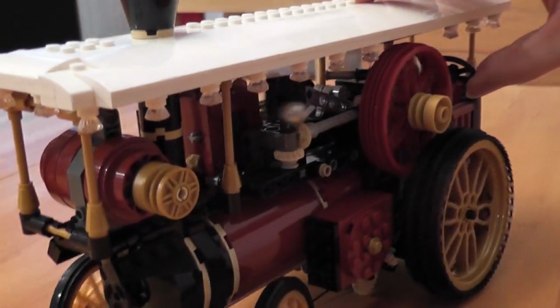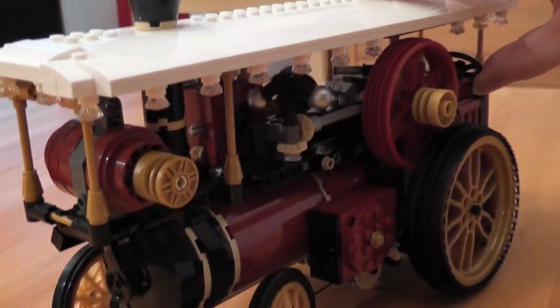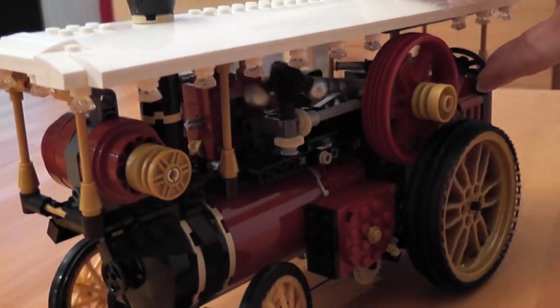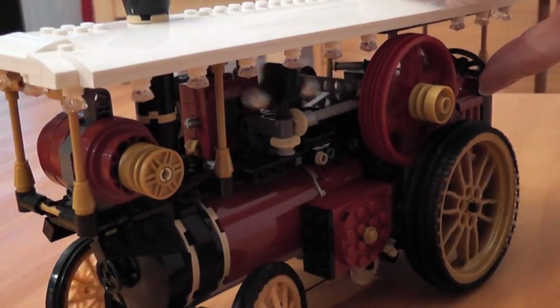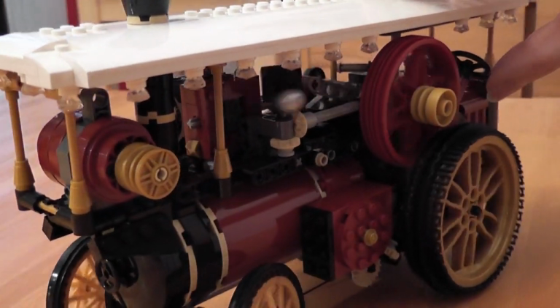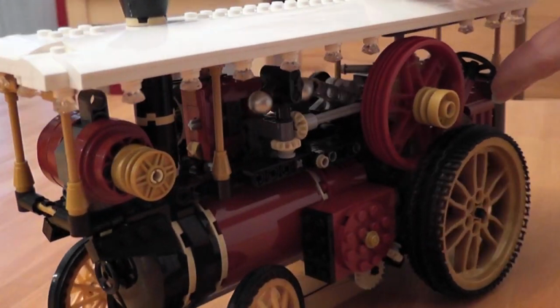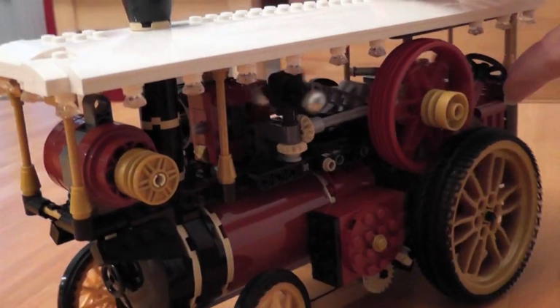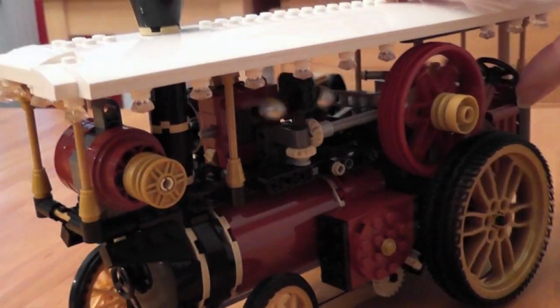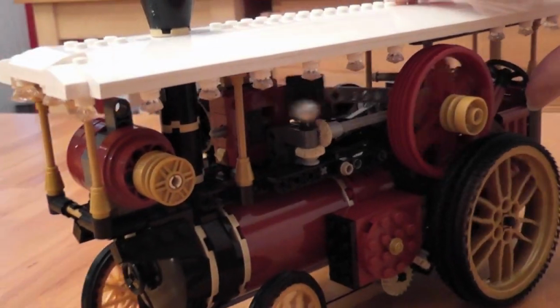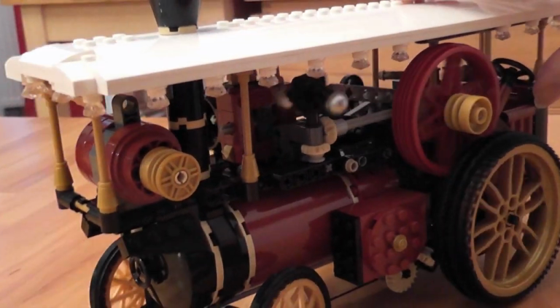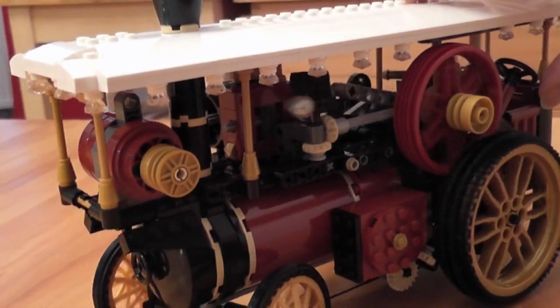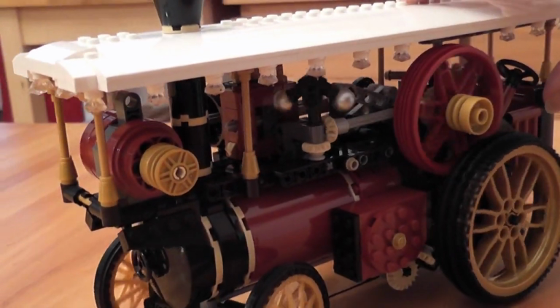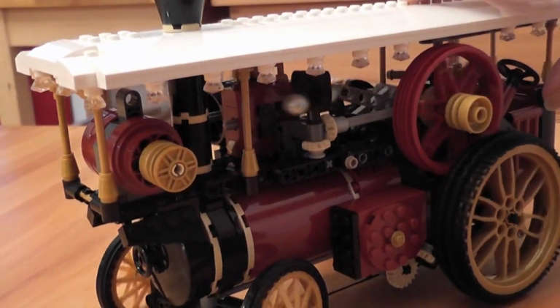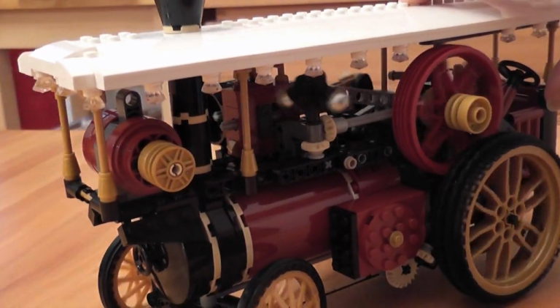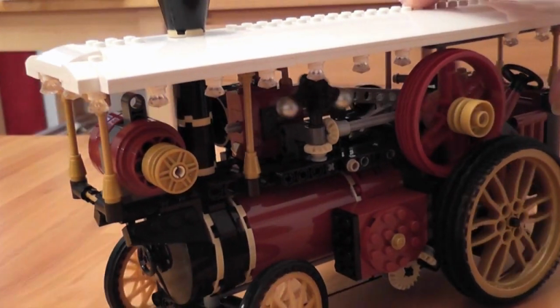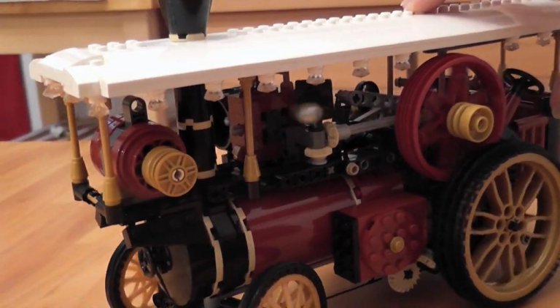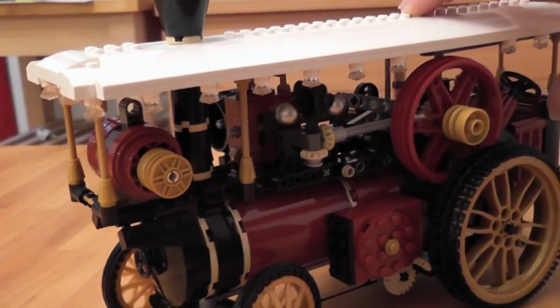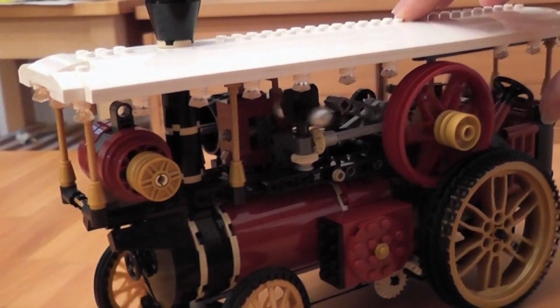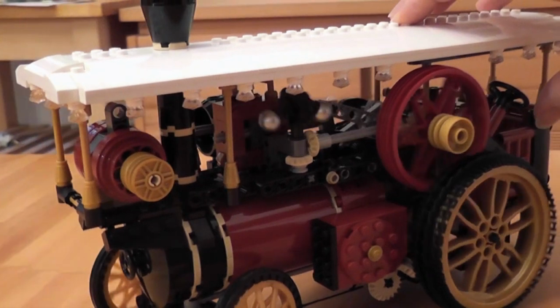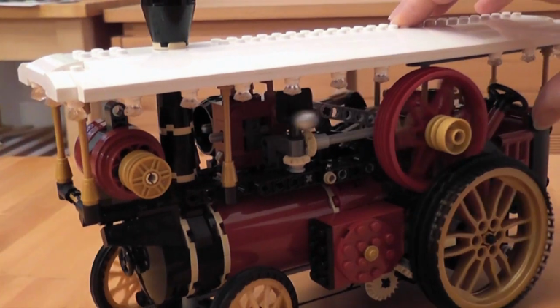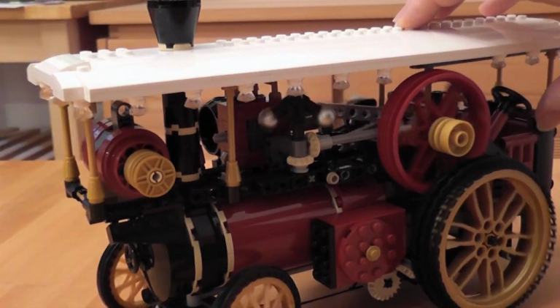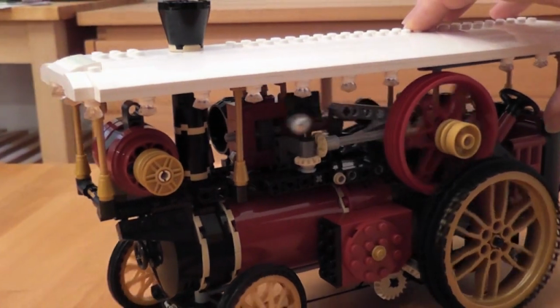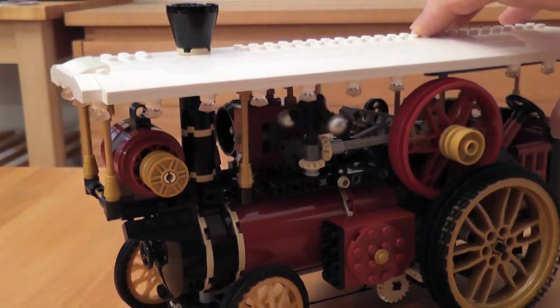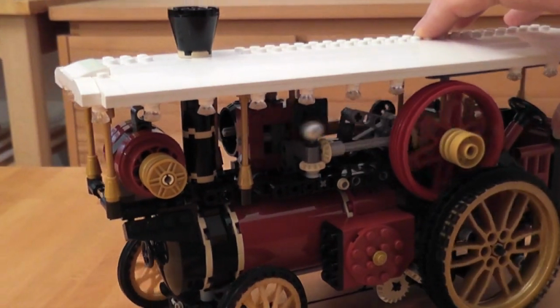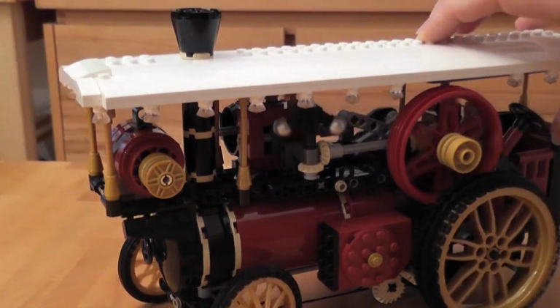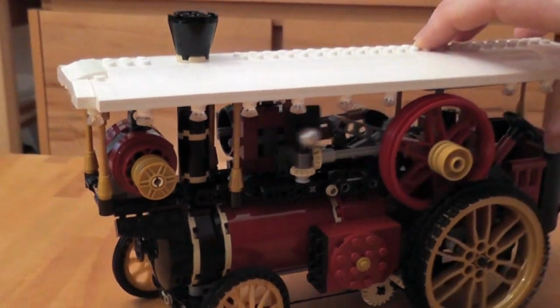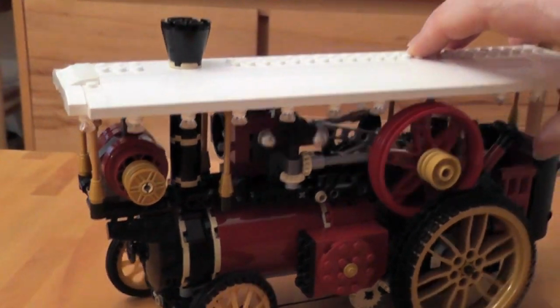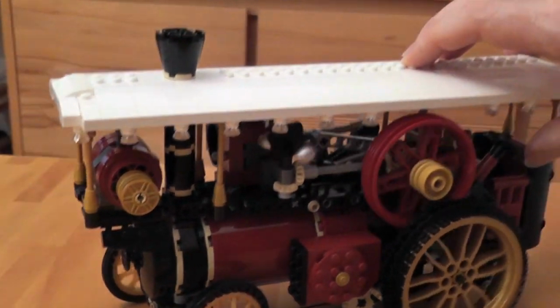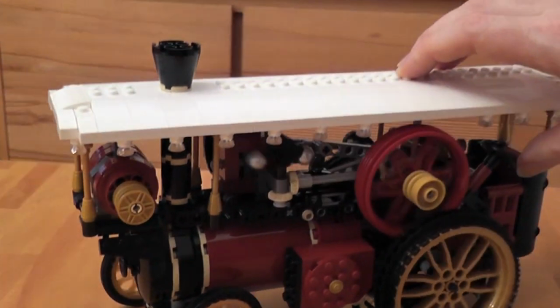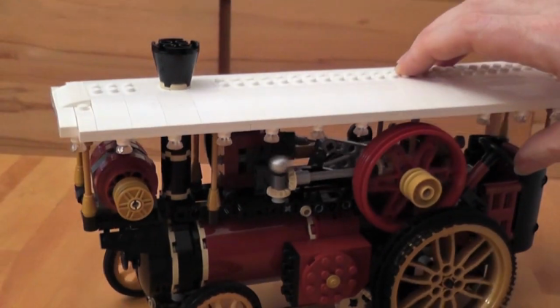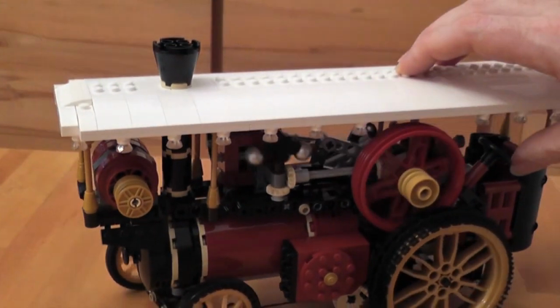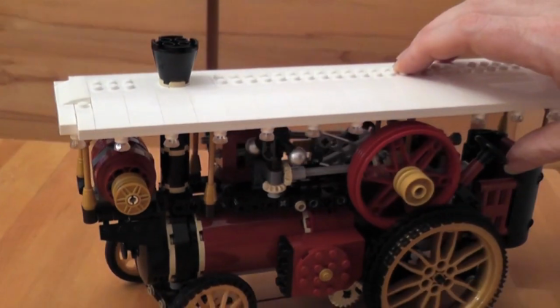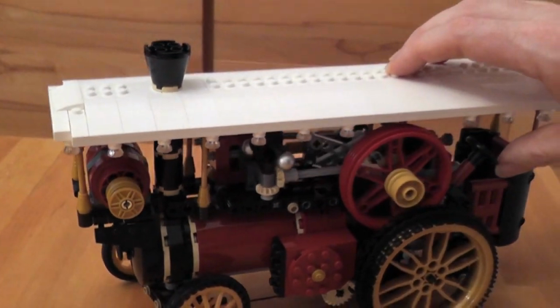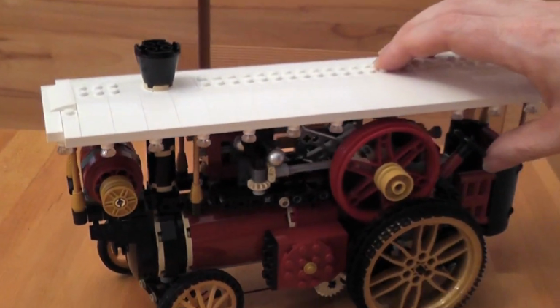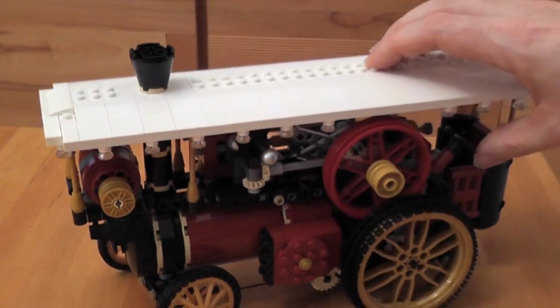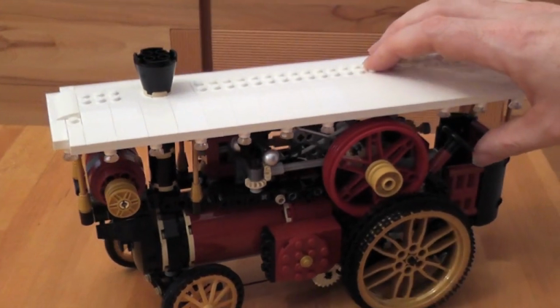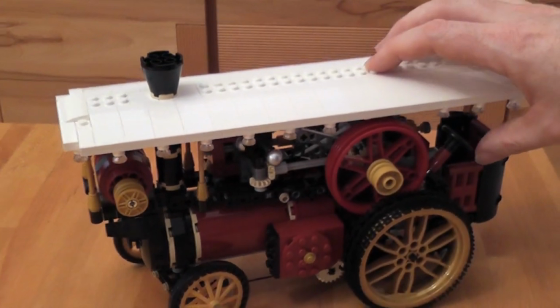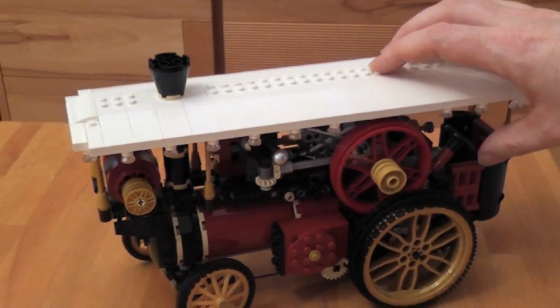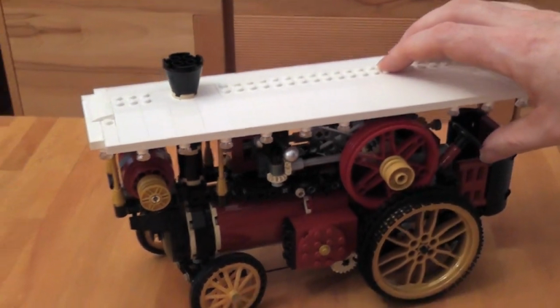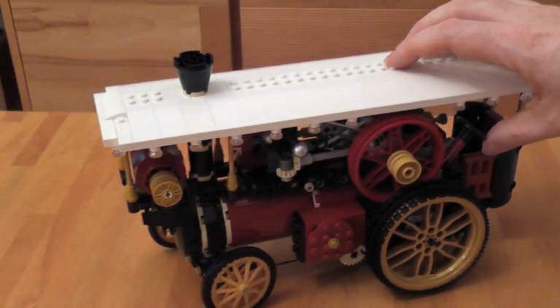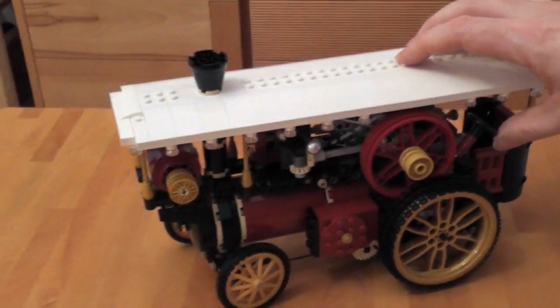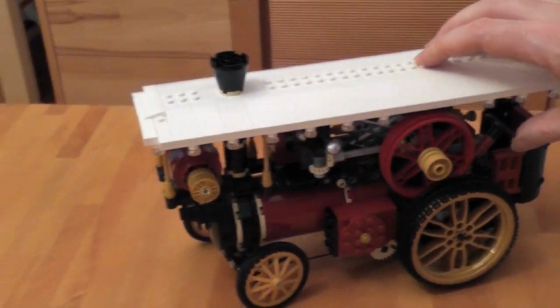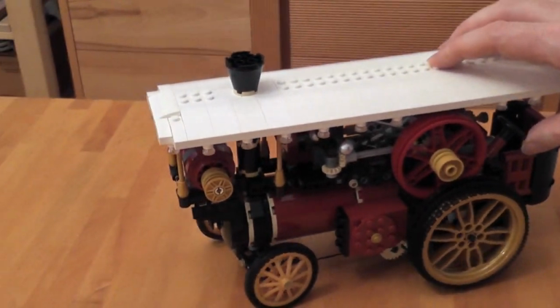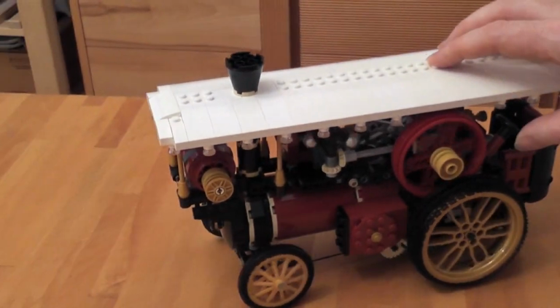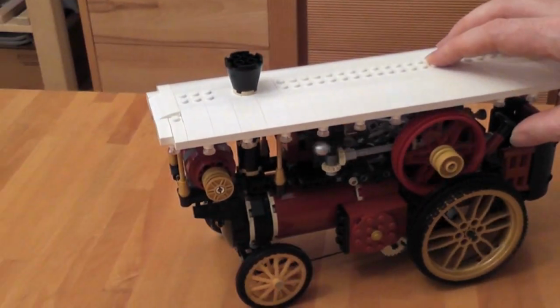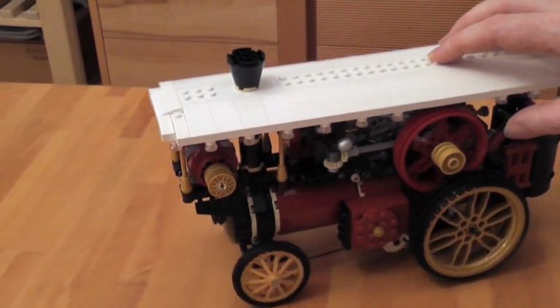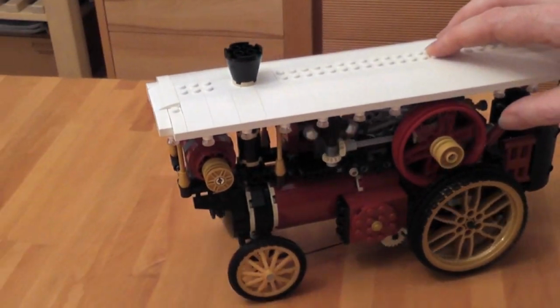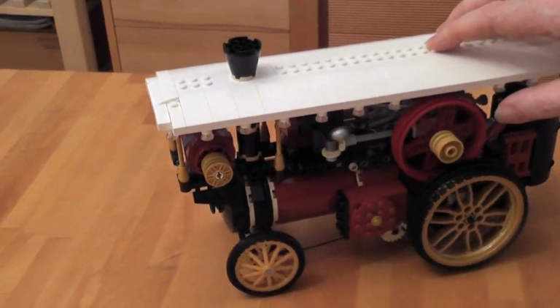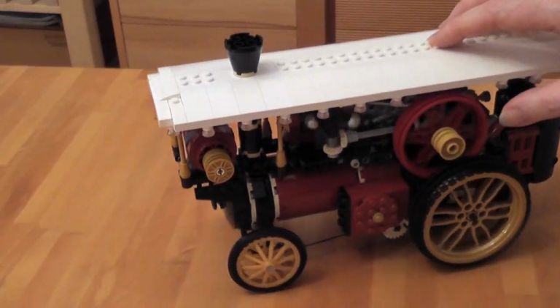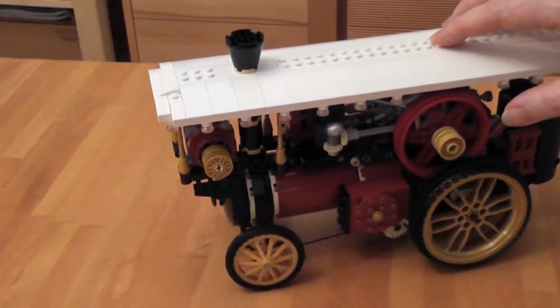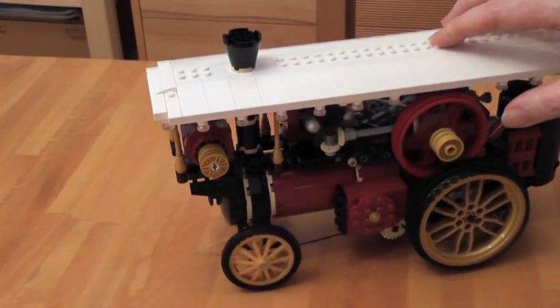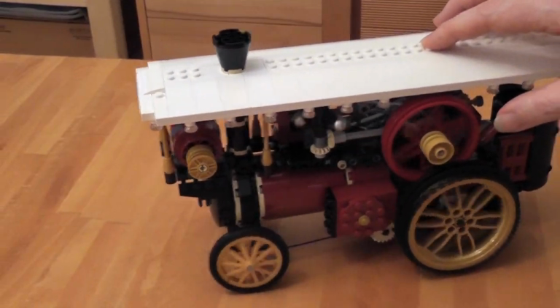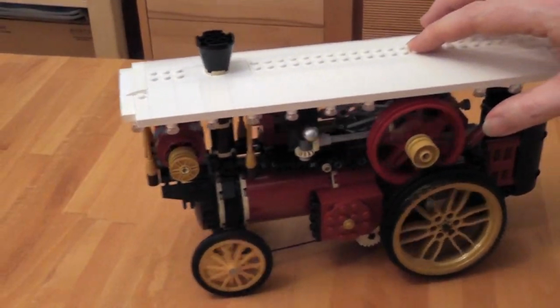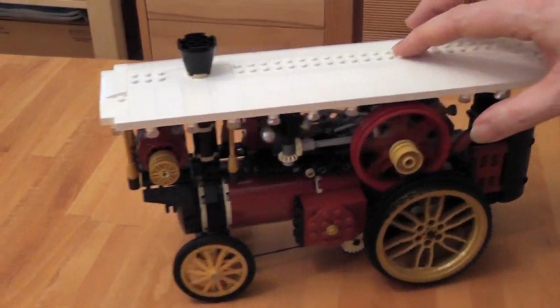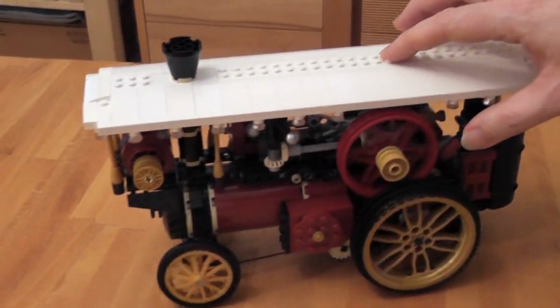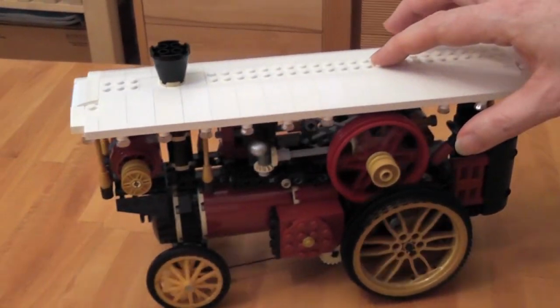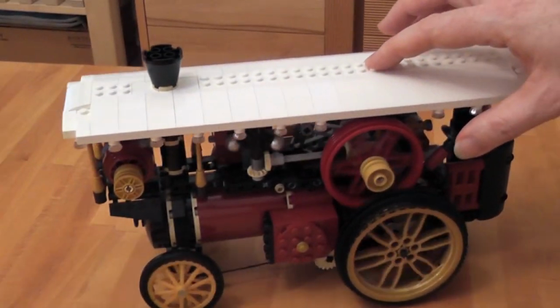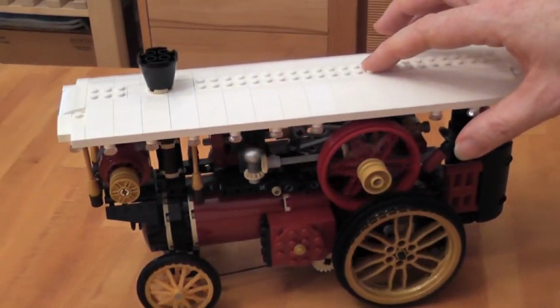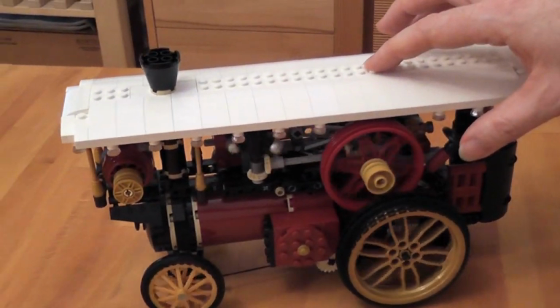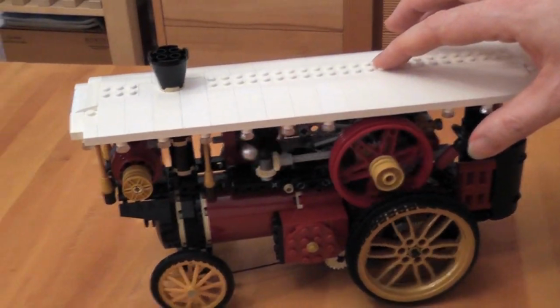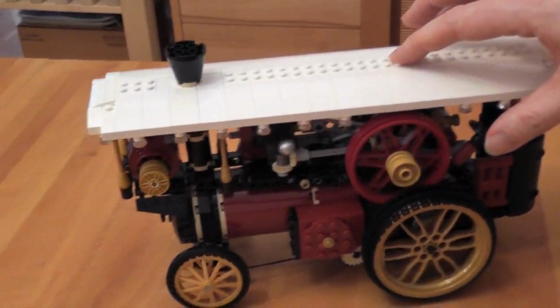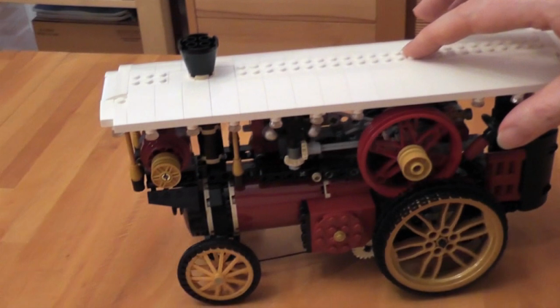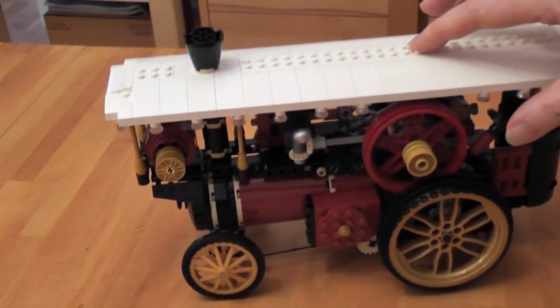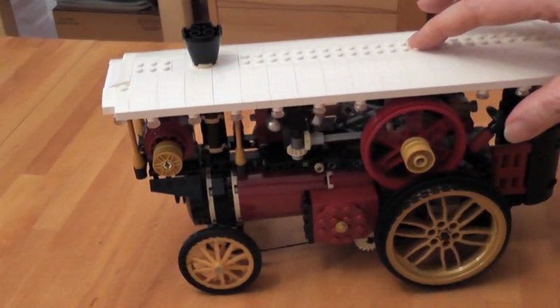The two spinning balls belong to the speed governor. In real life, this would be connected to a valve that controls the steam supply.